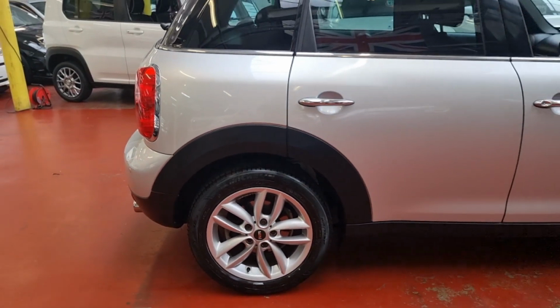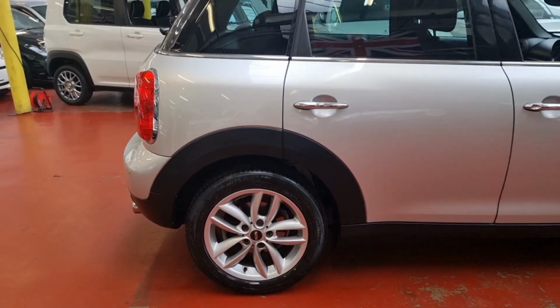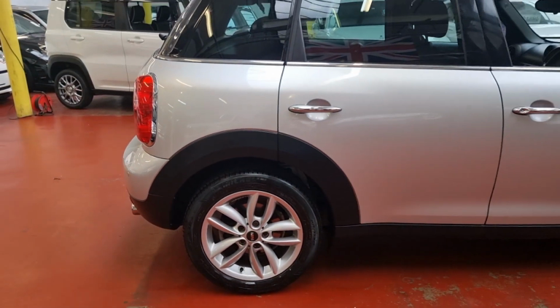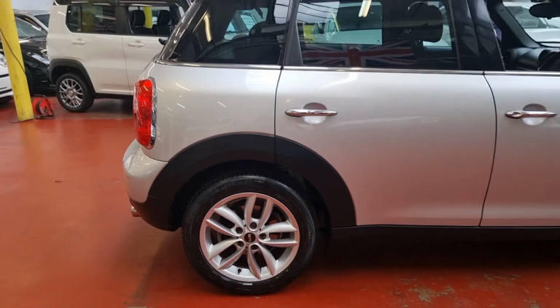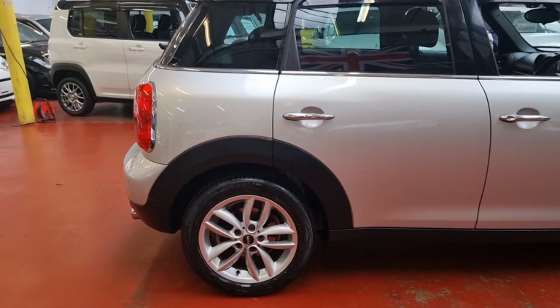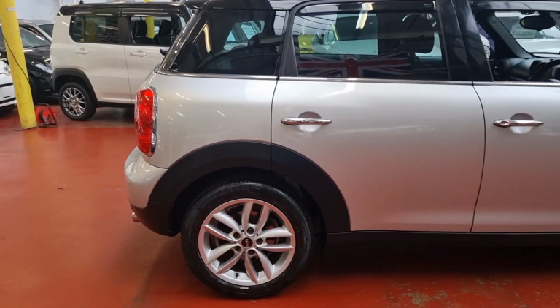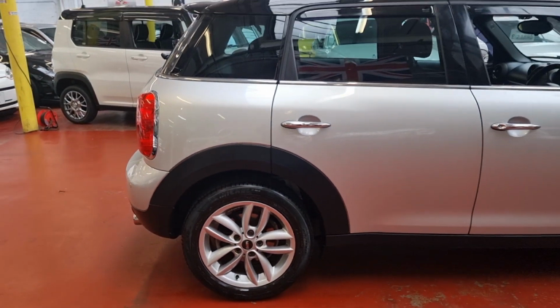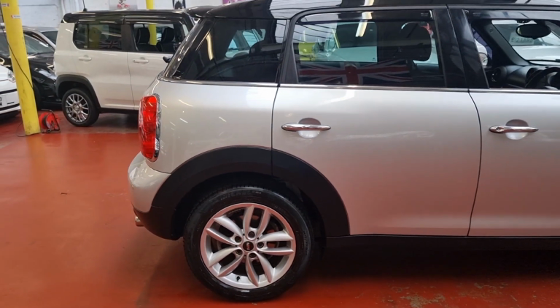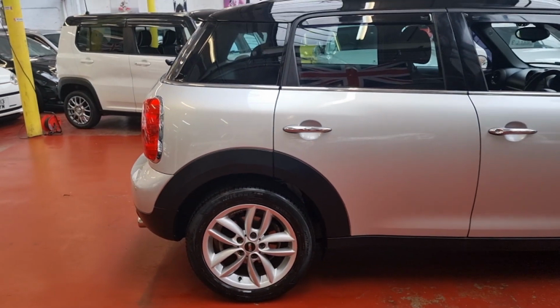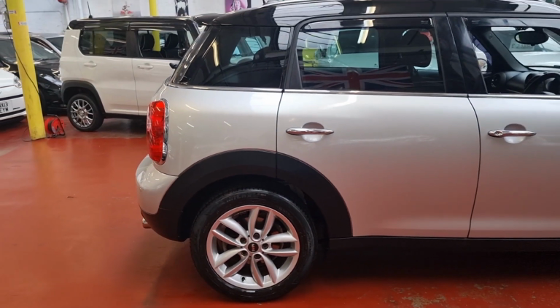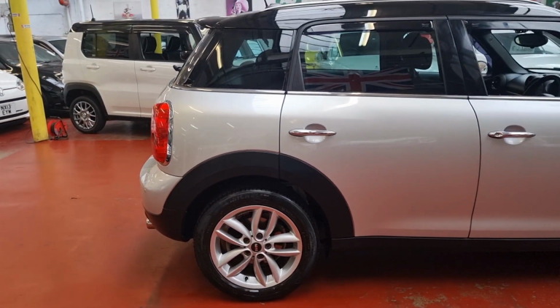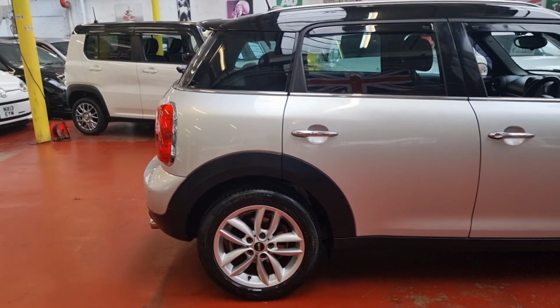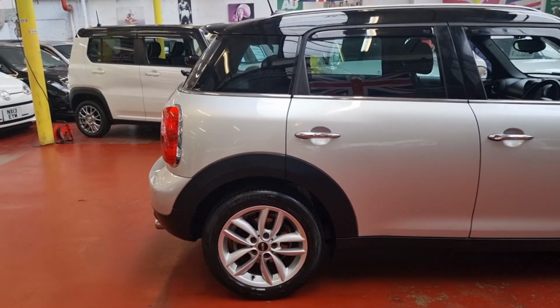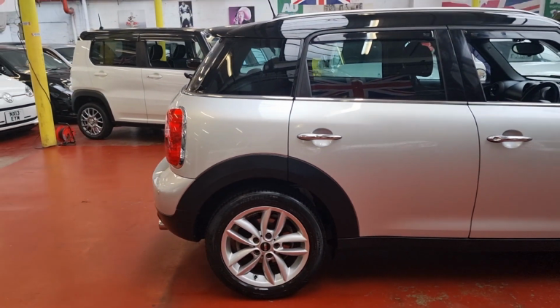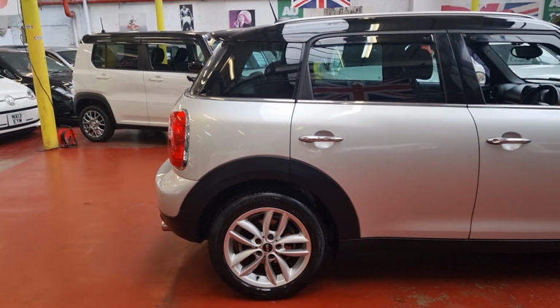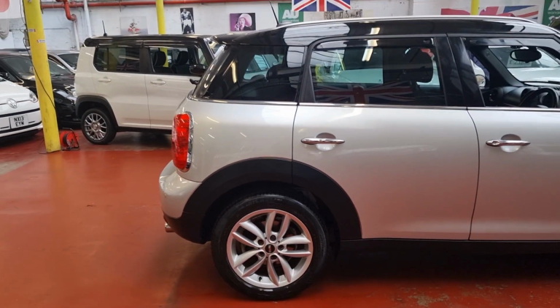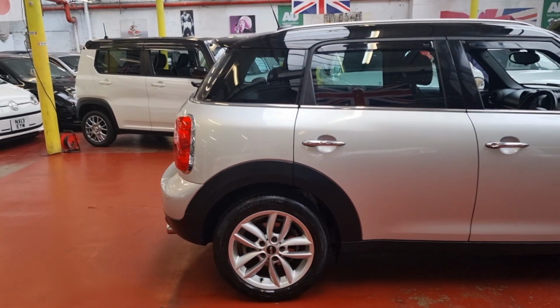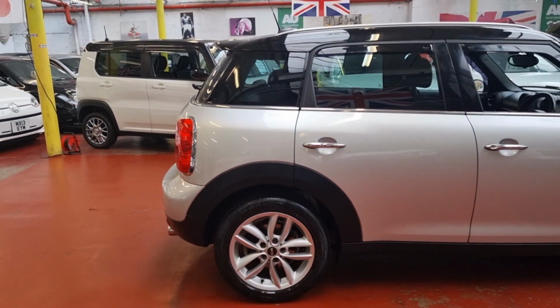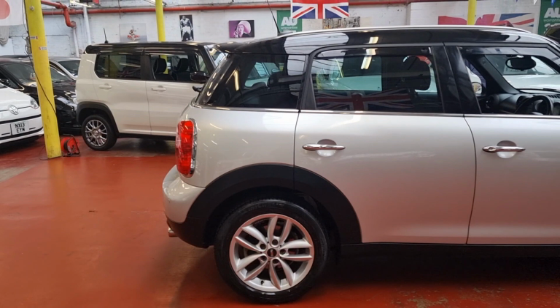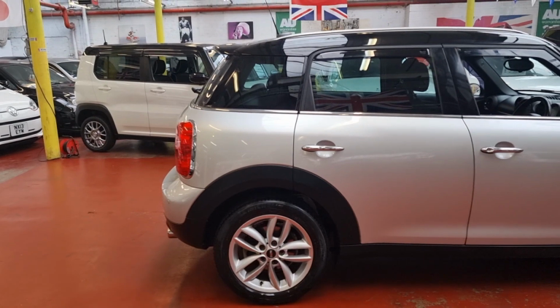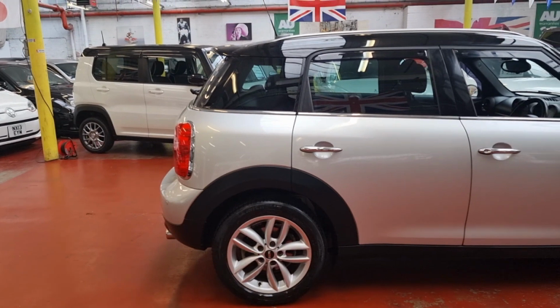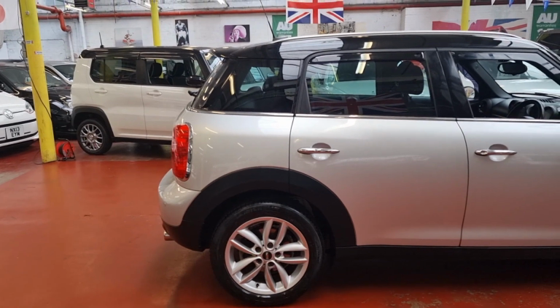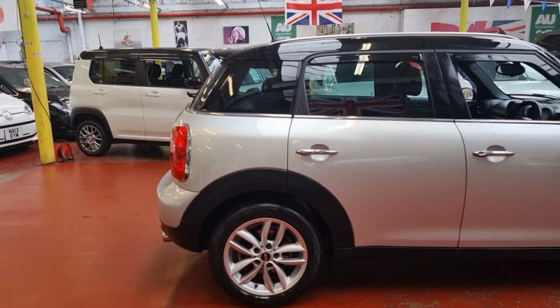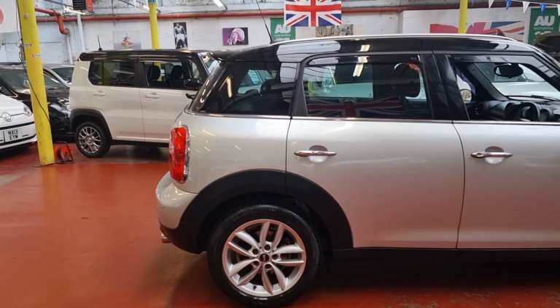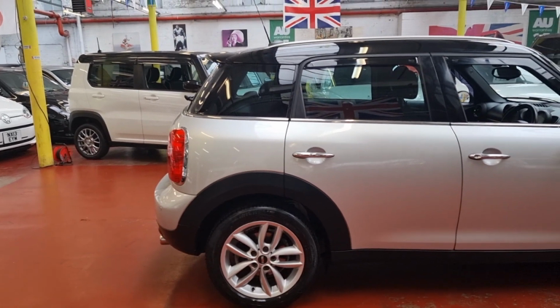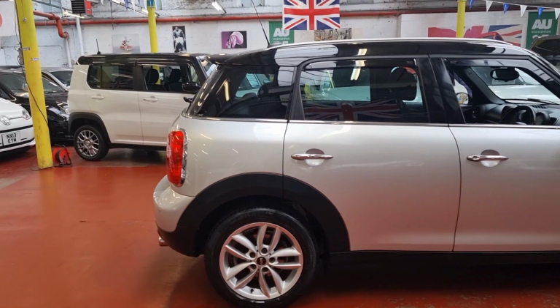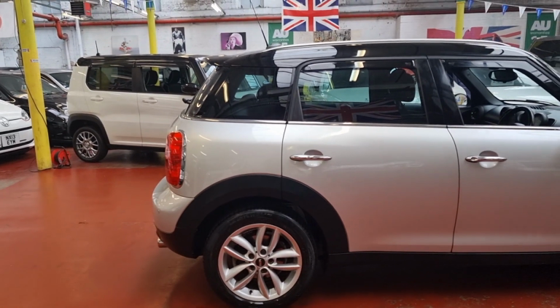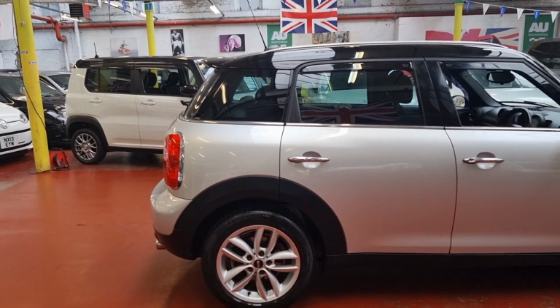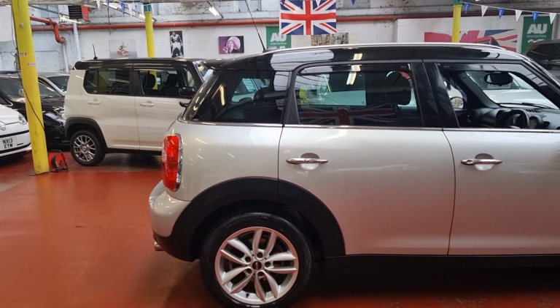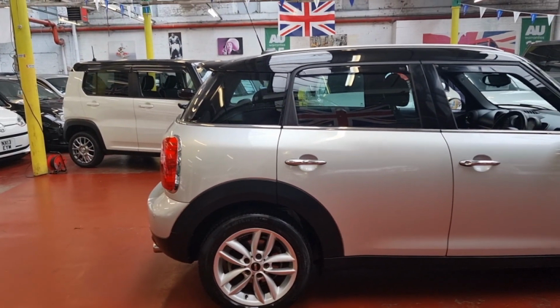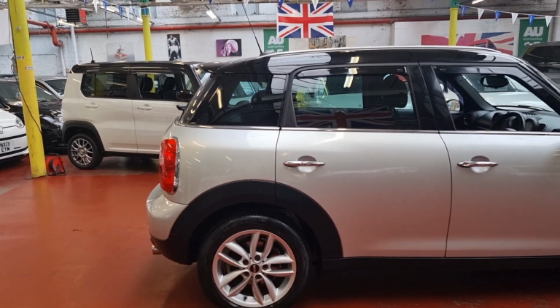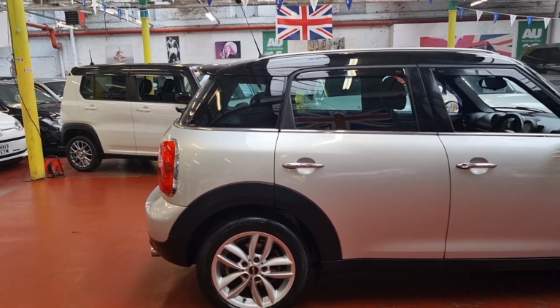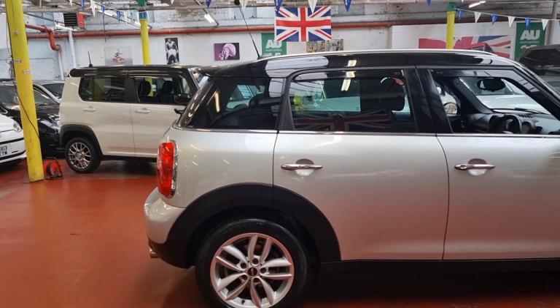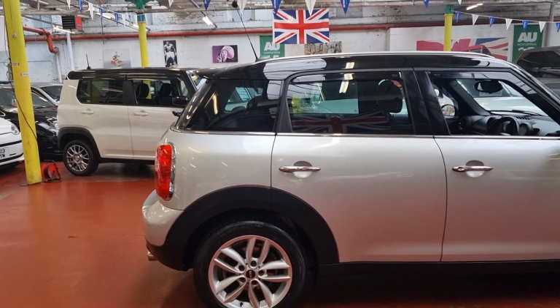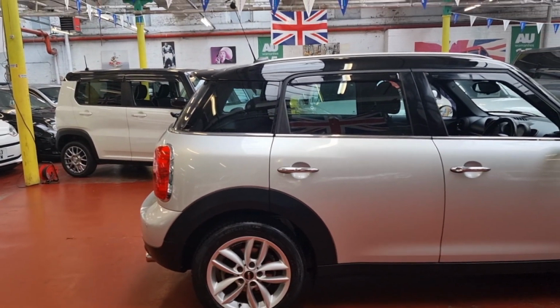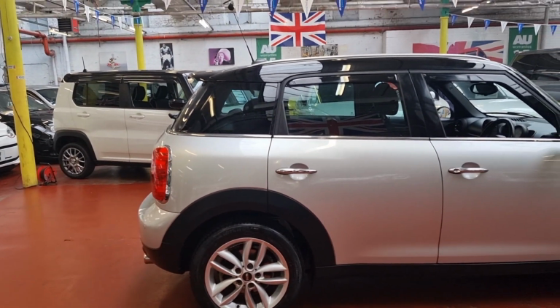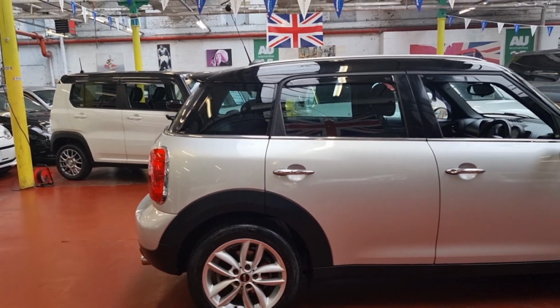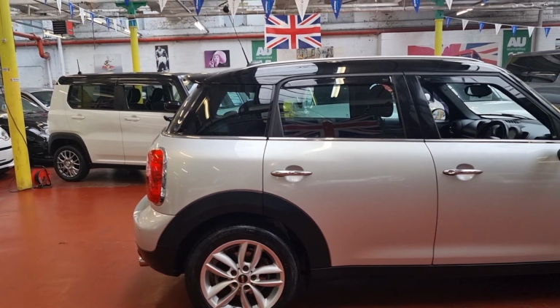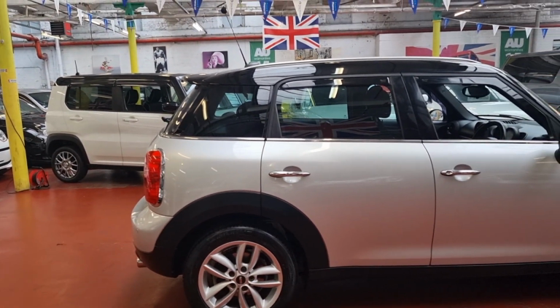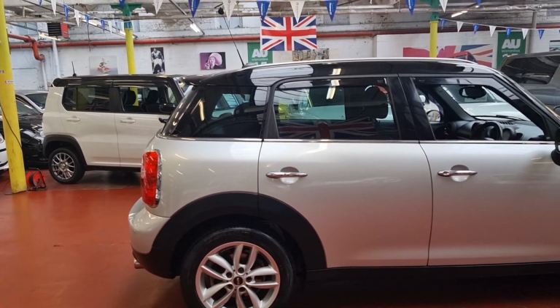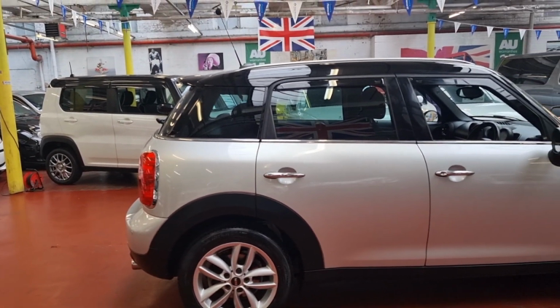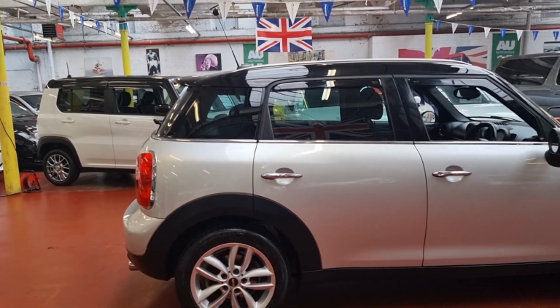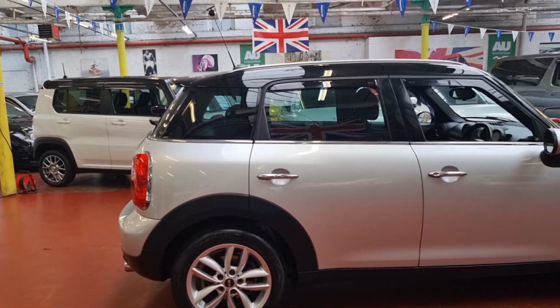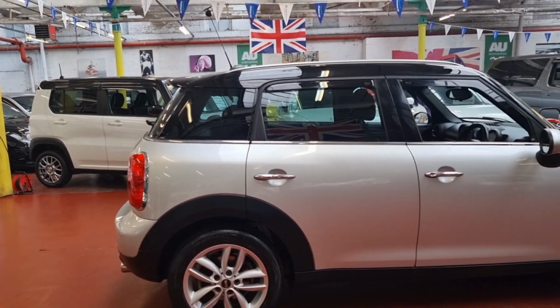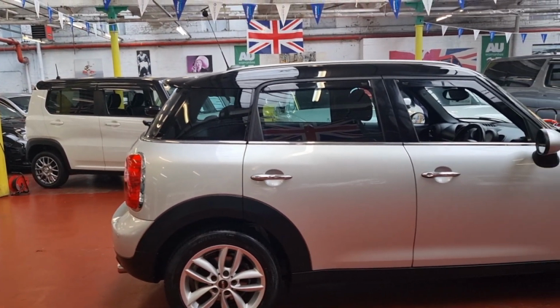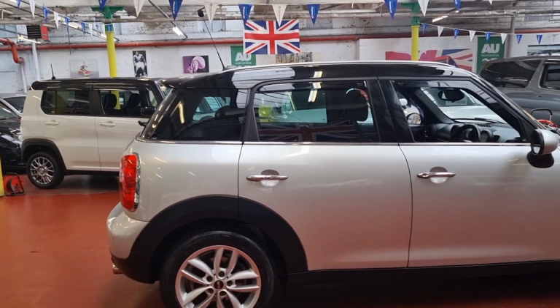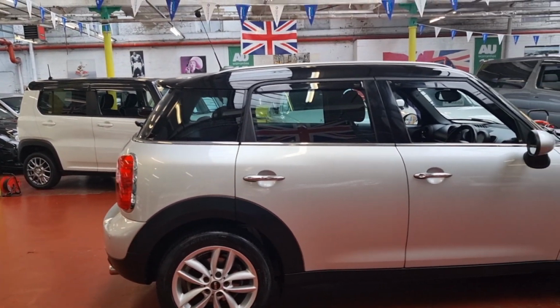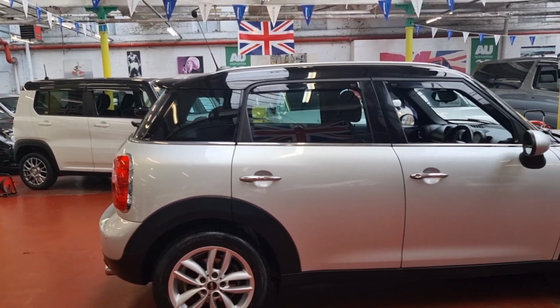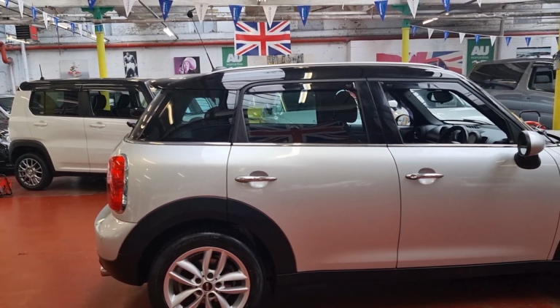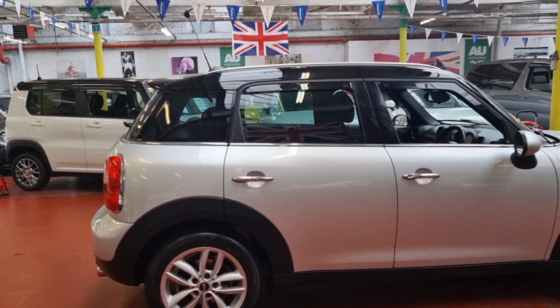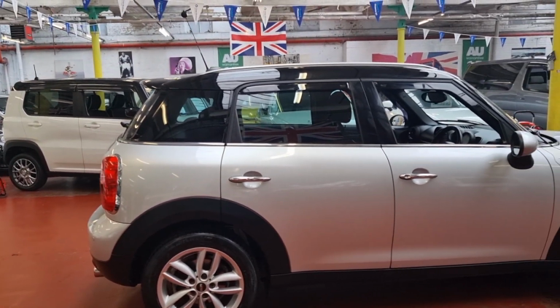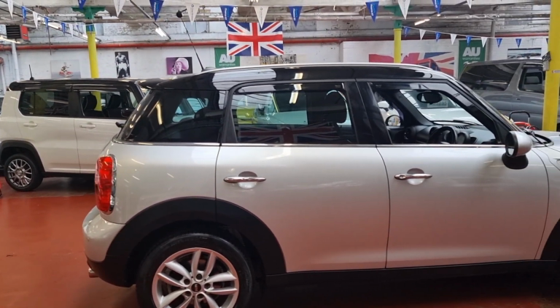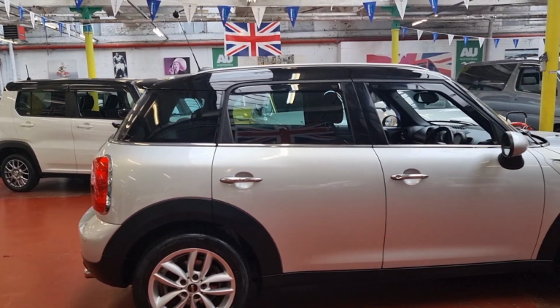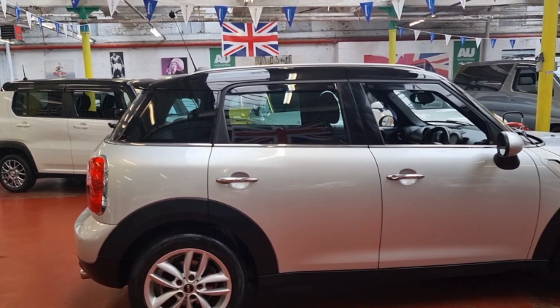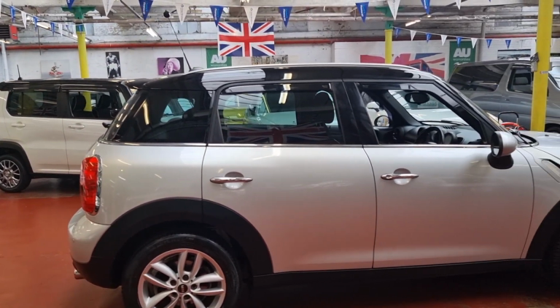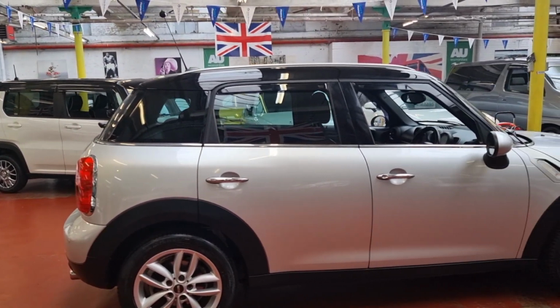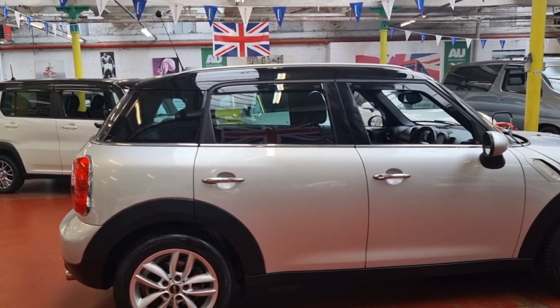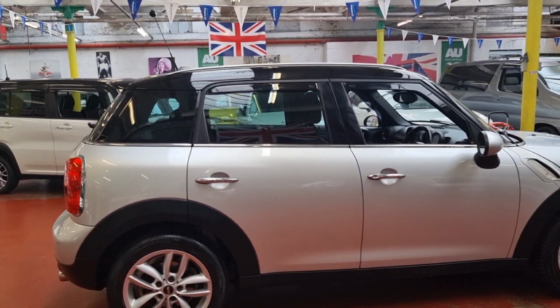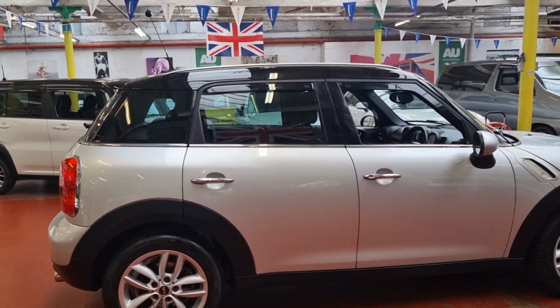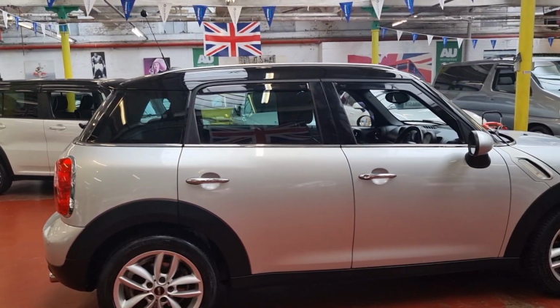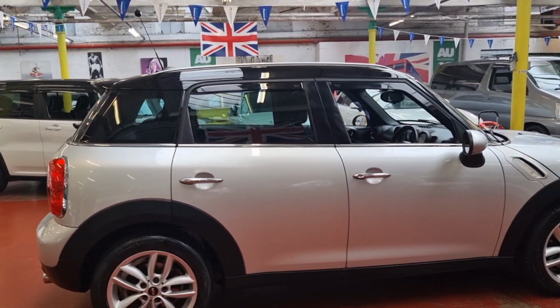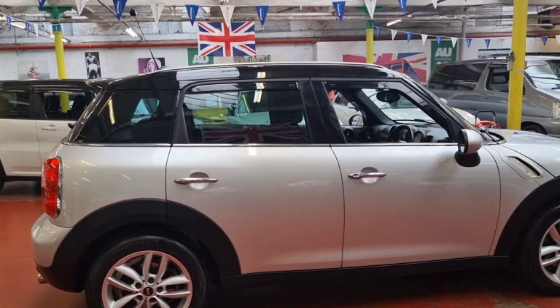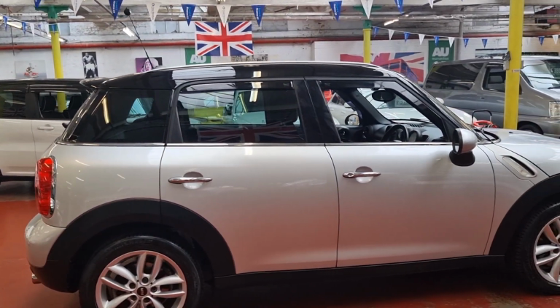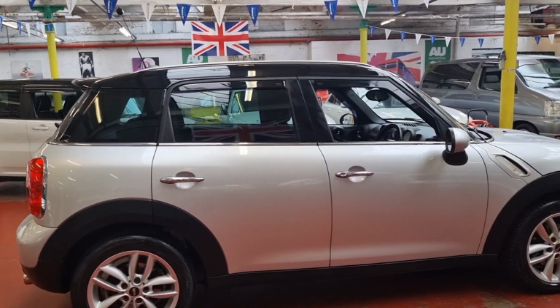The car is ready to drive away. If you're looking to do part exchange, home delivery, or finance, we have all dealer facilities available.